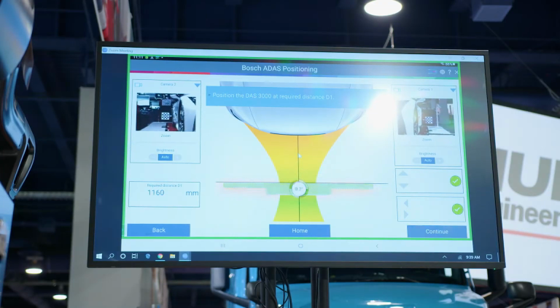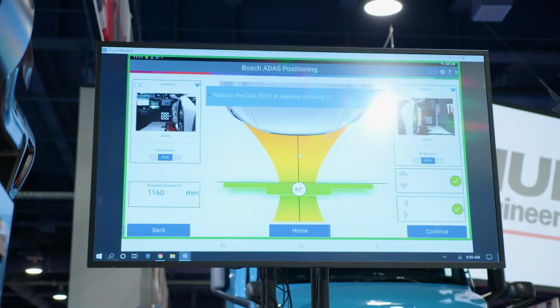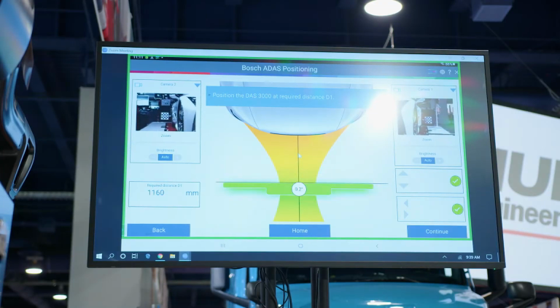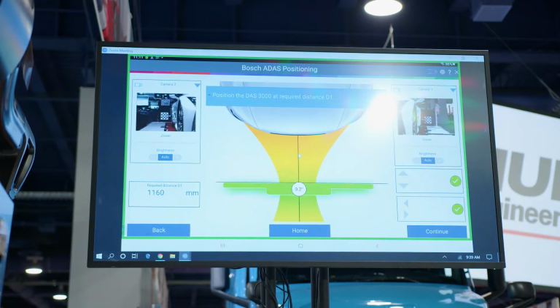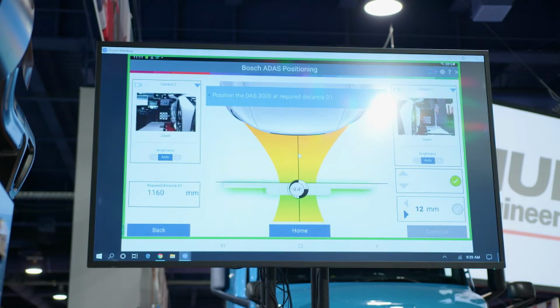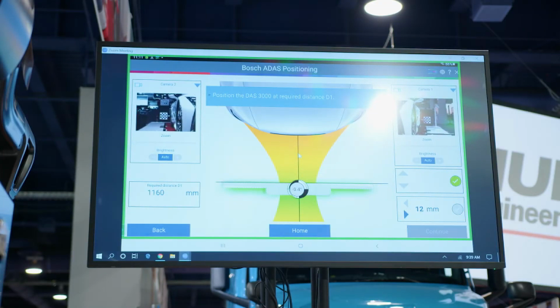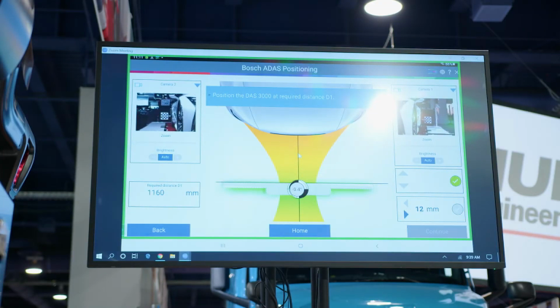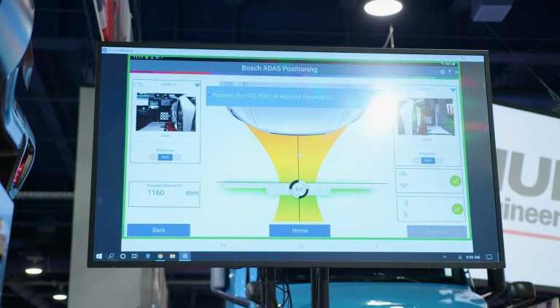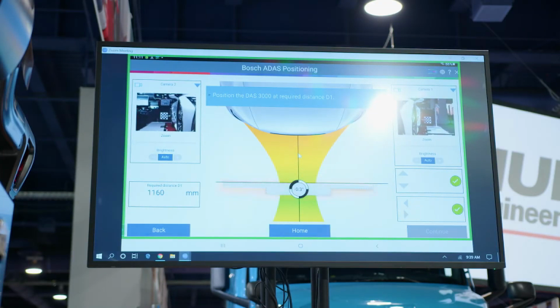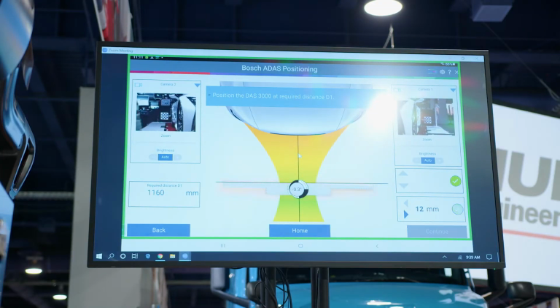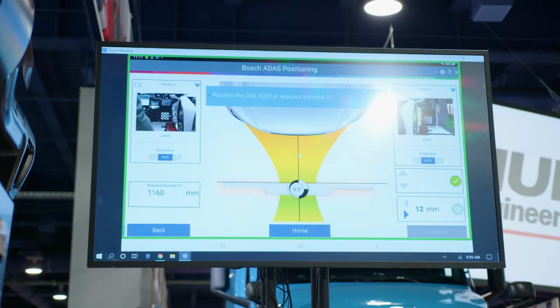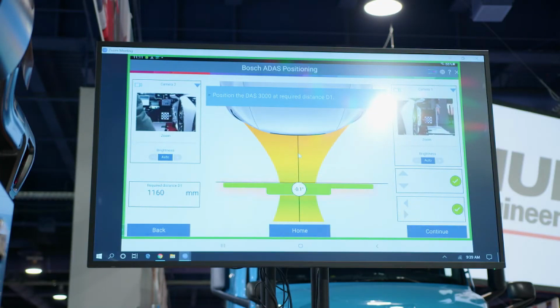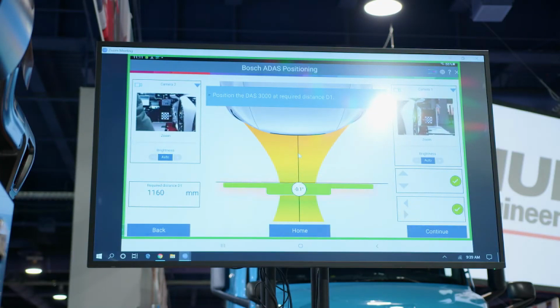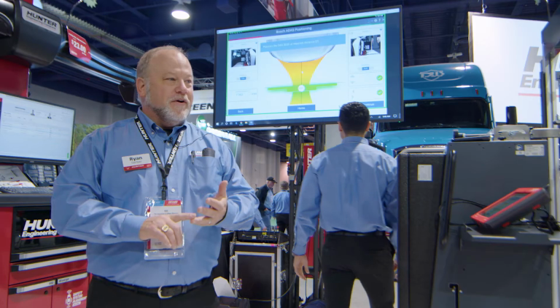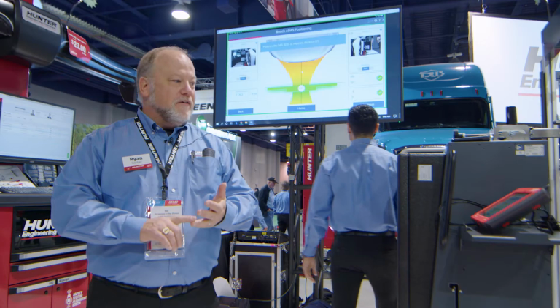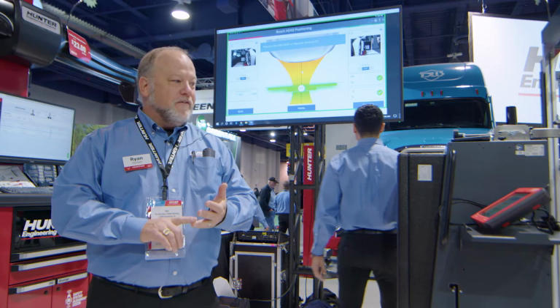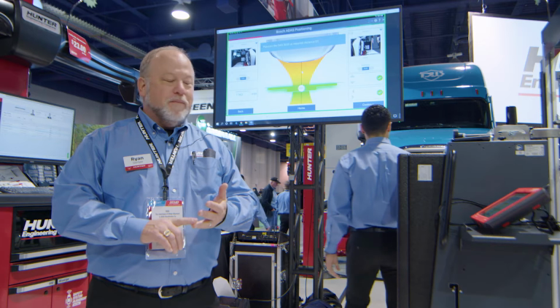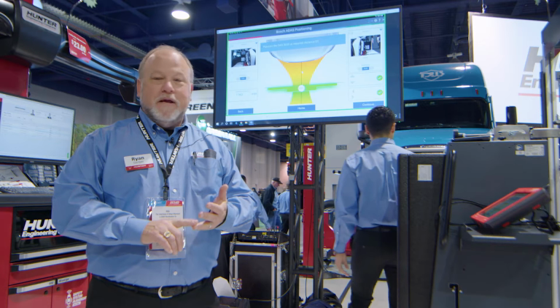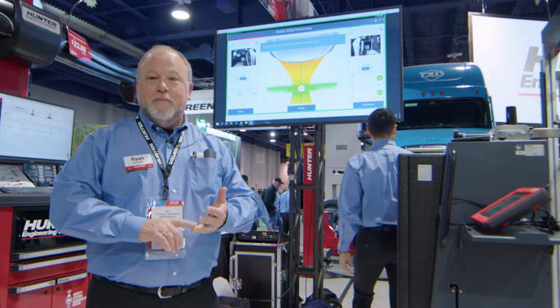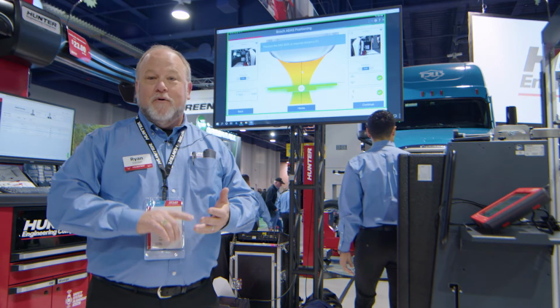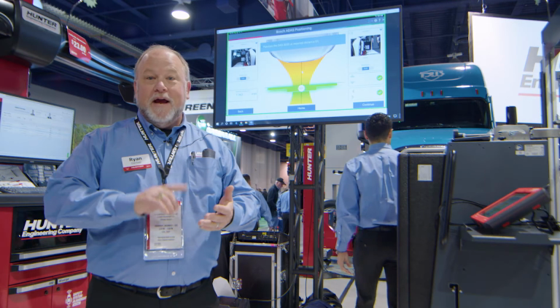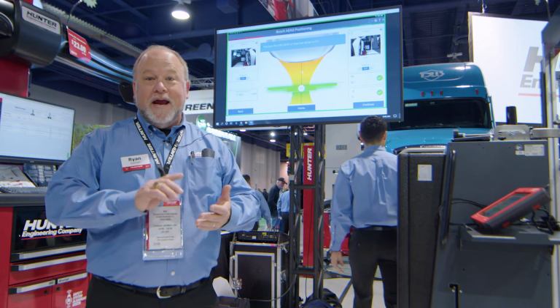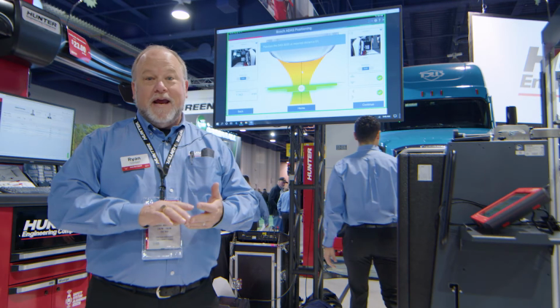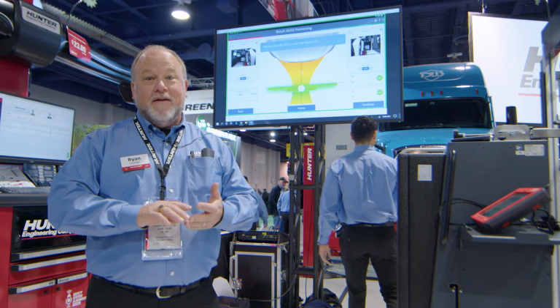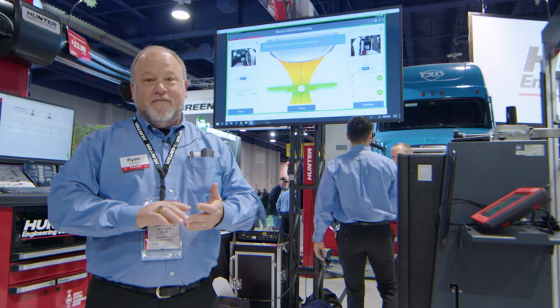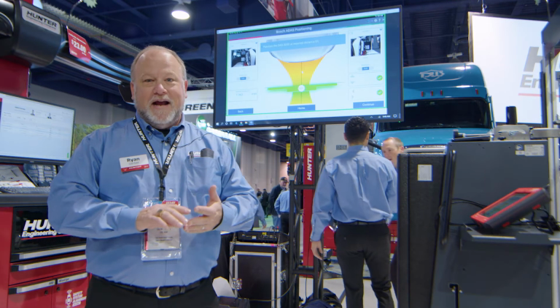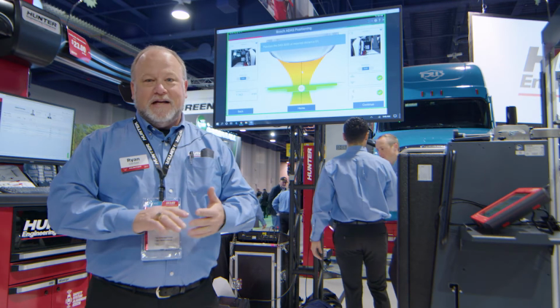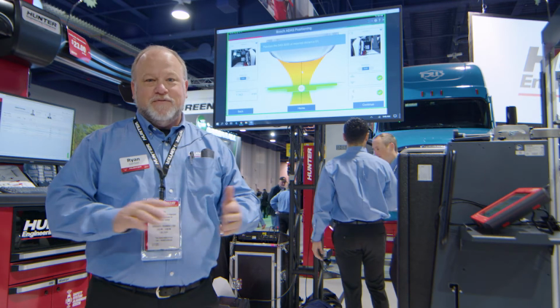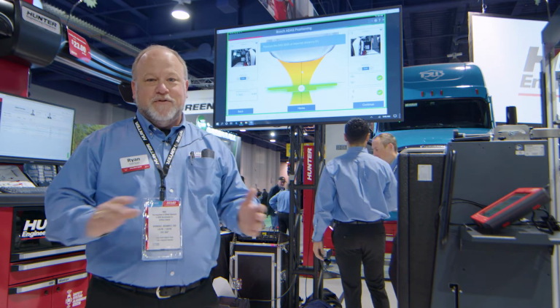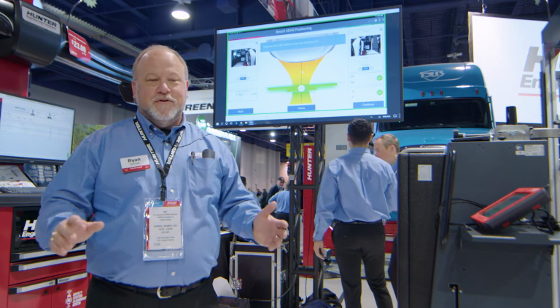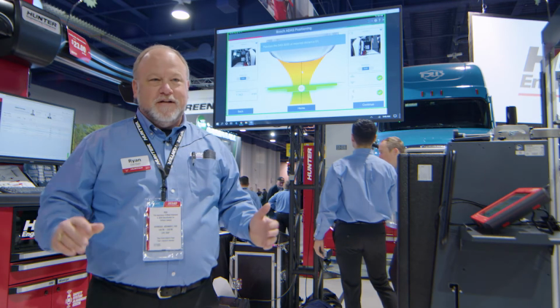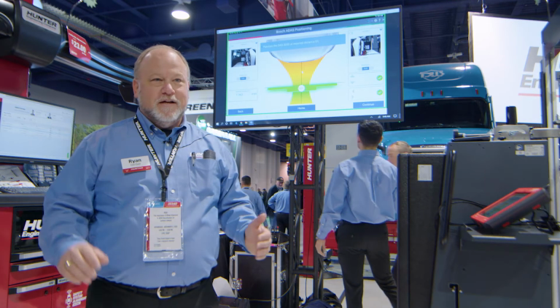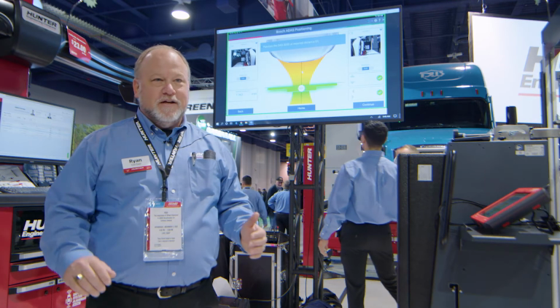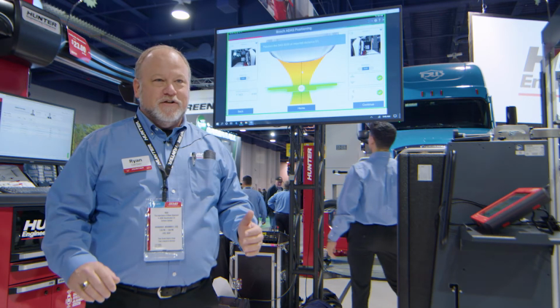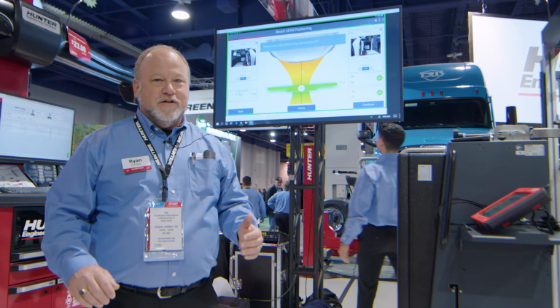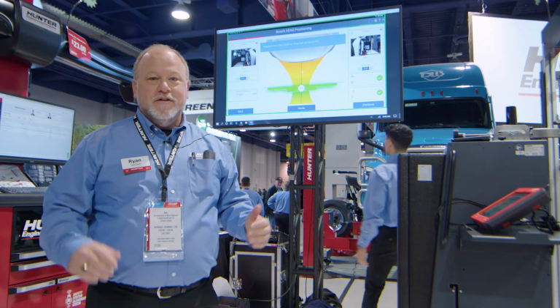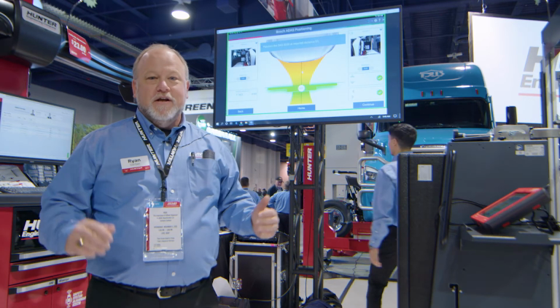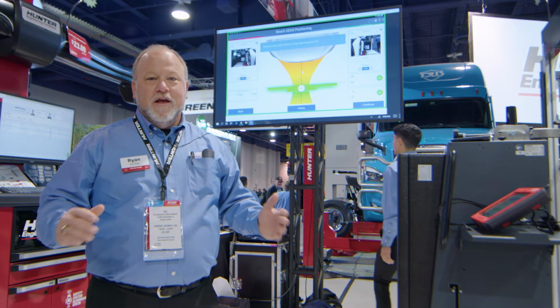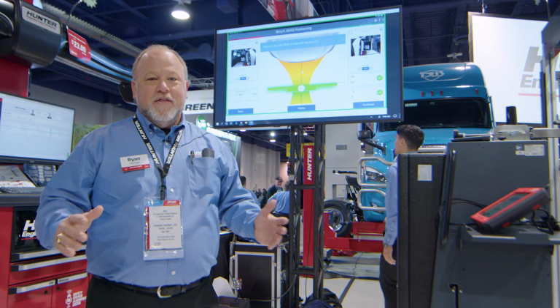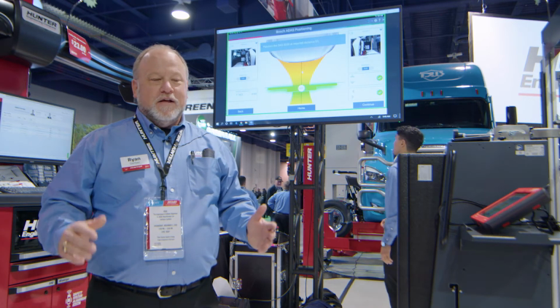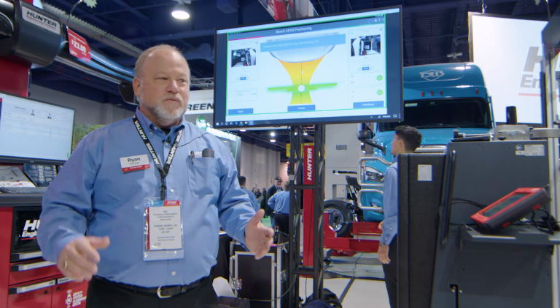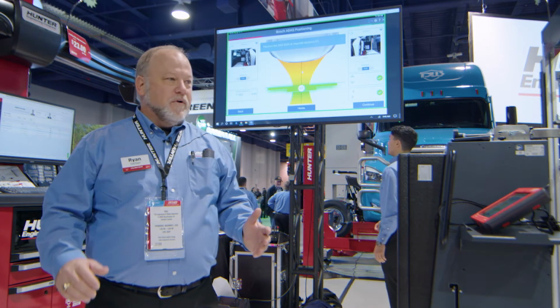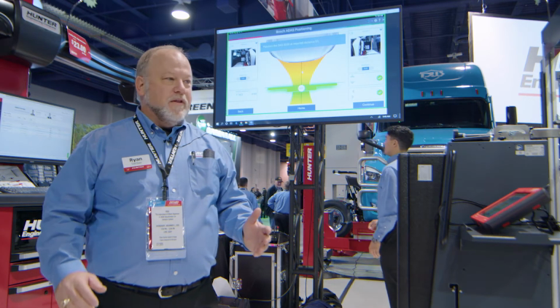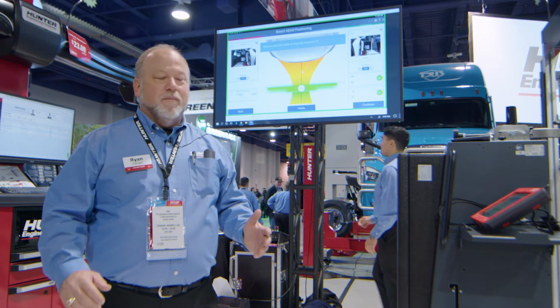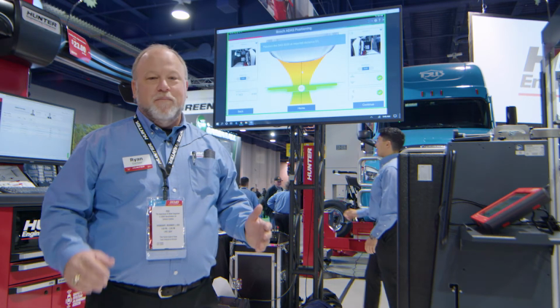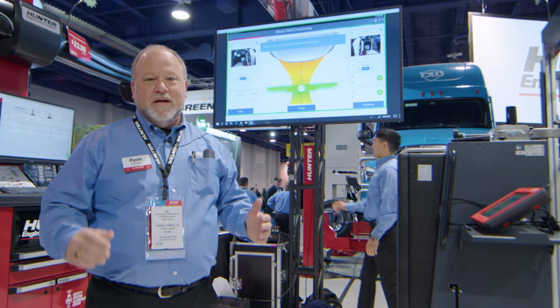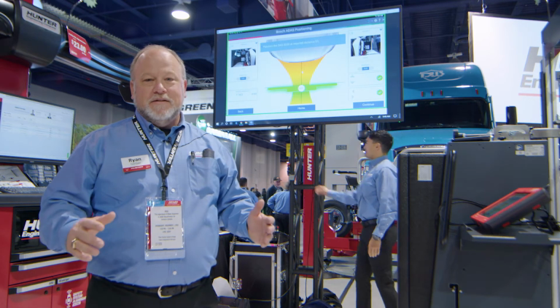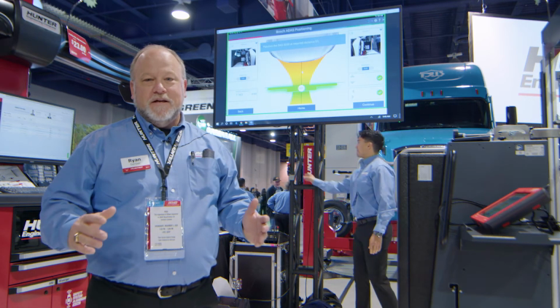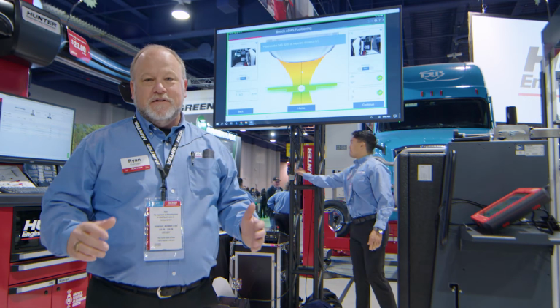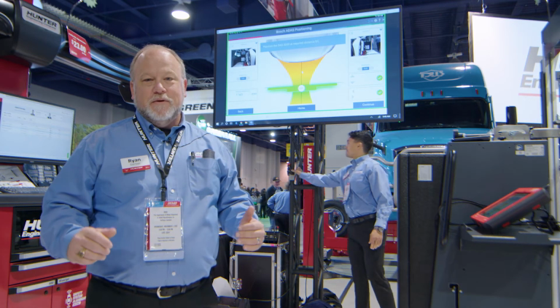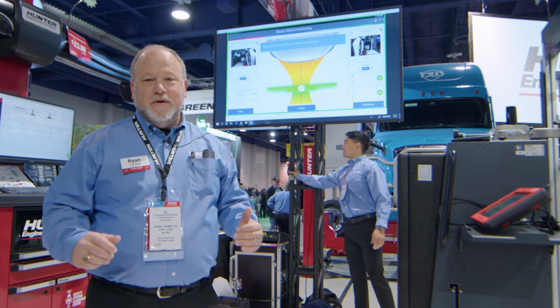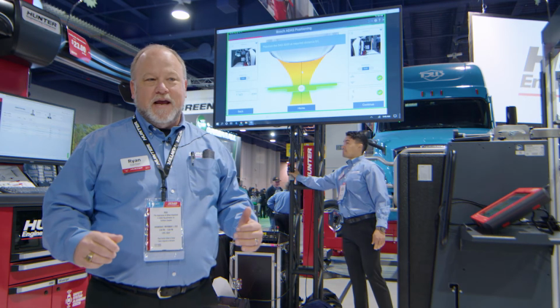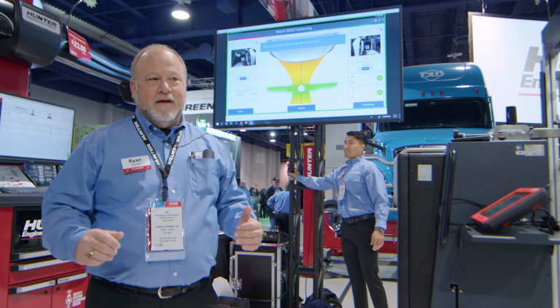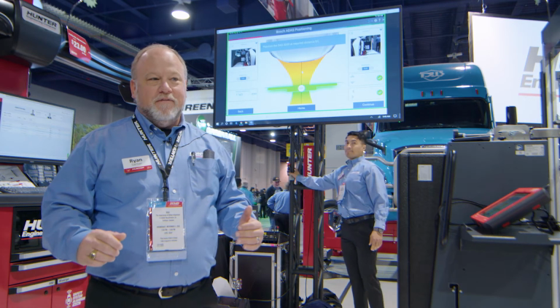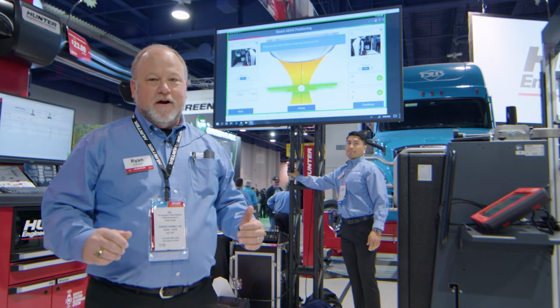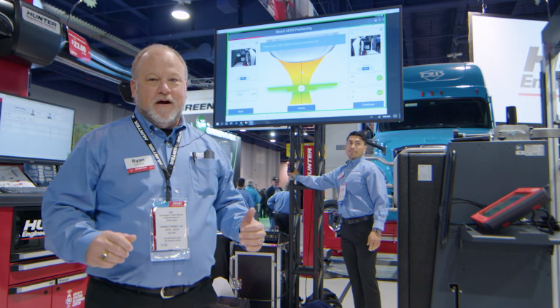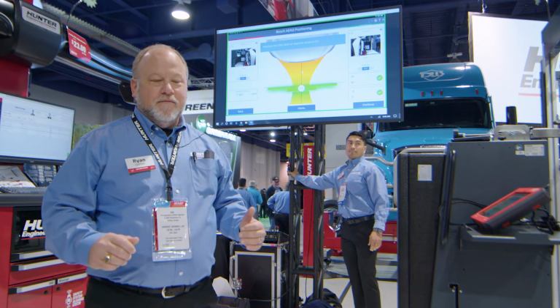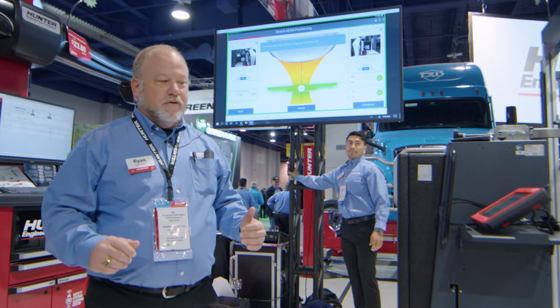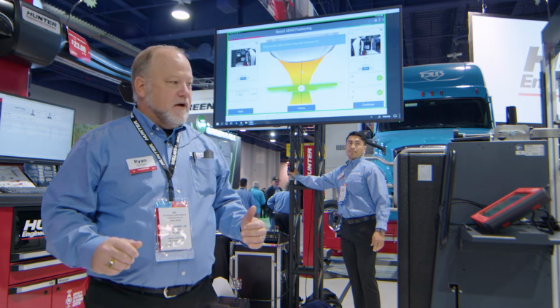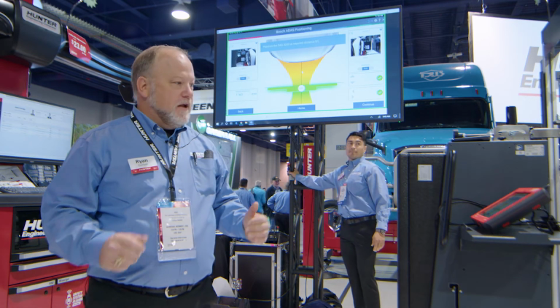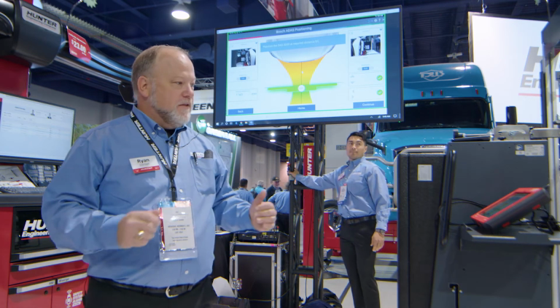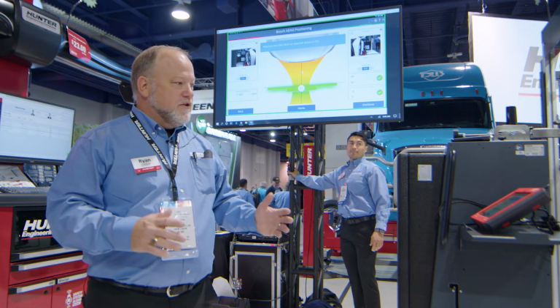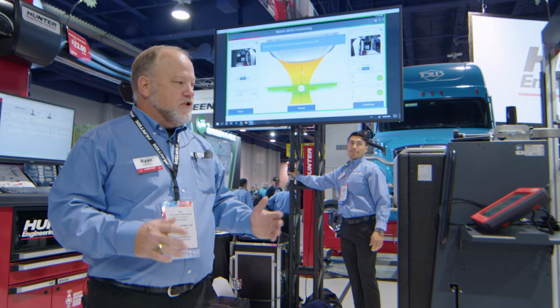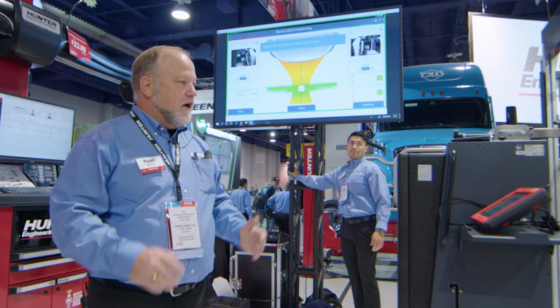It makes it very easy, very repeatable, and fast for your technicians. That's one of the best things that we have to offer at the show.